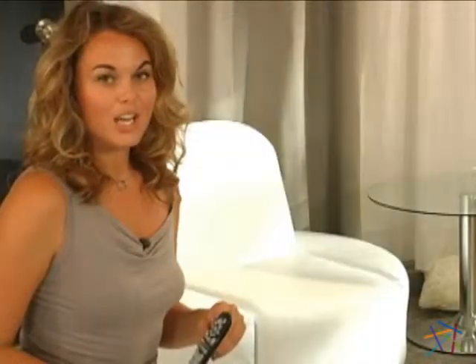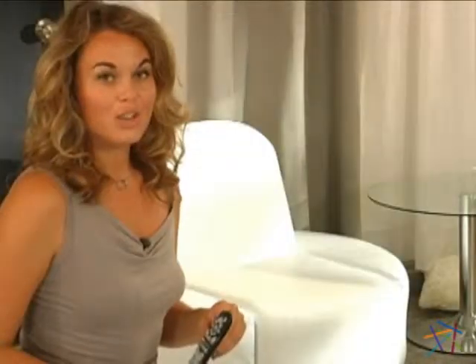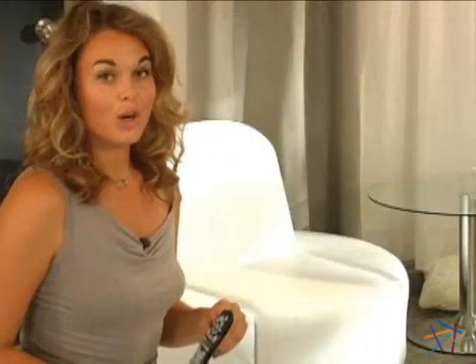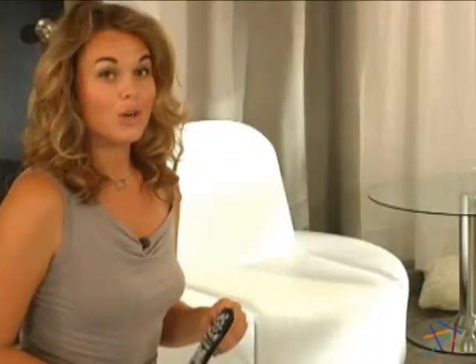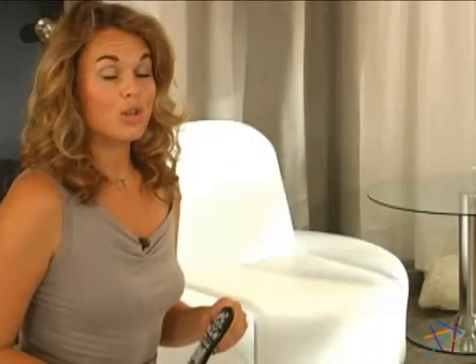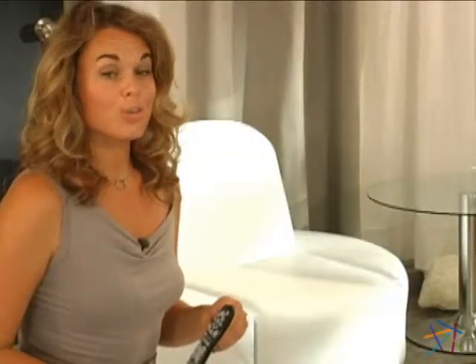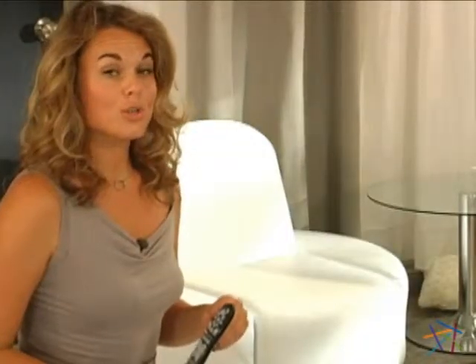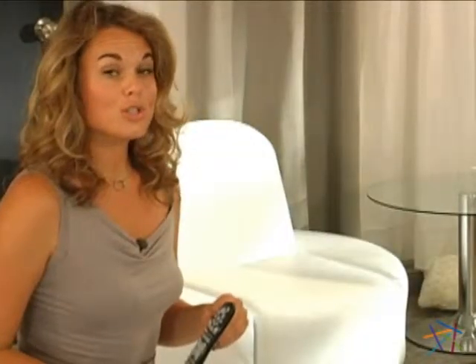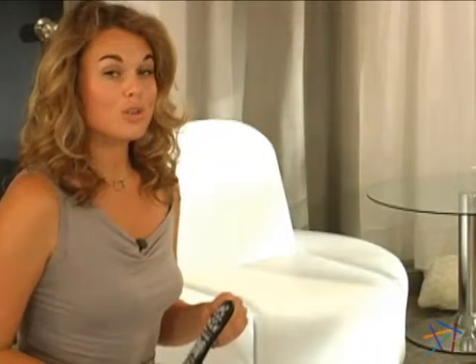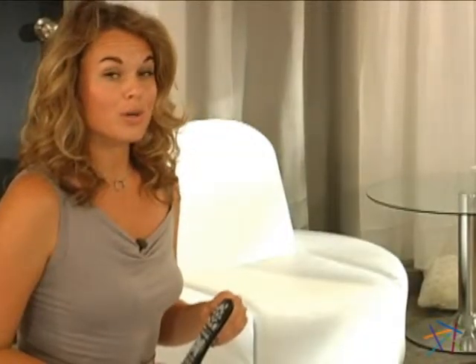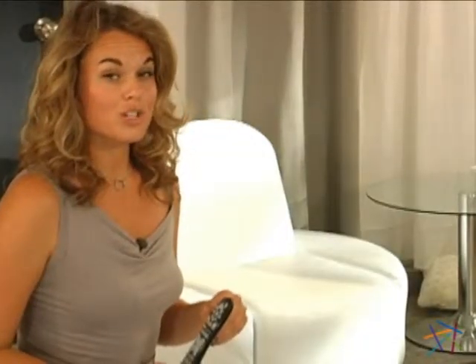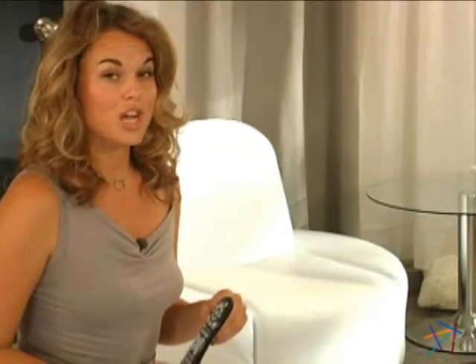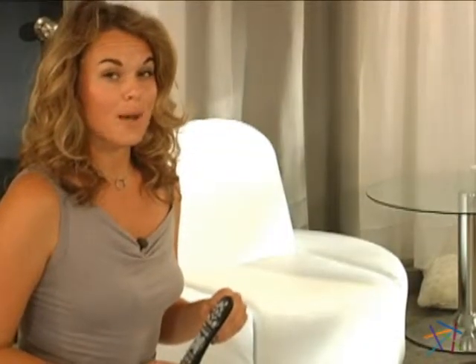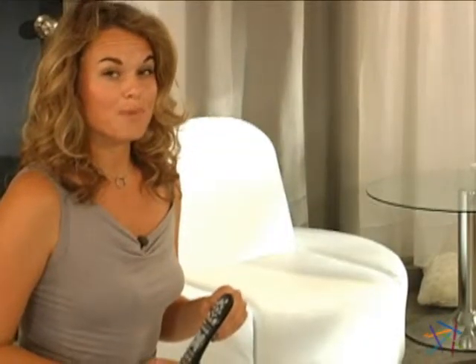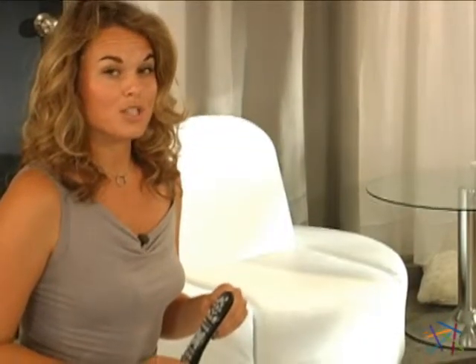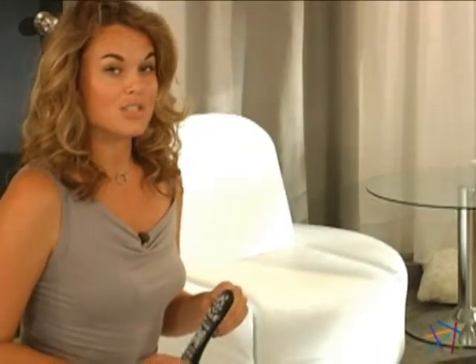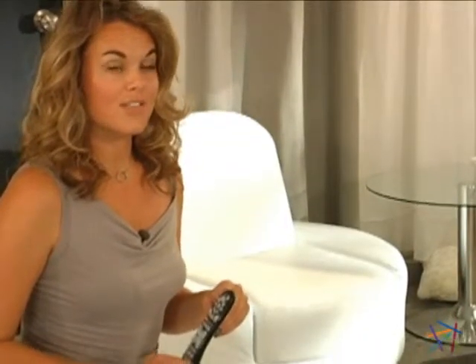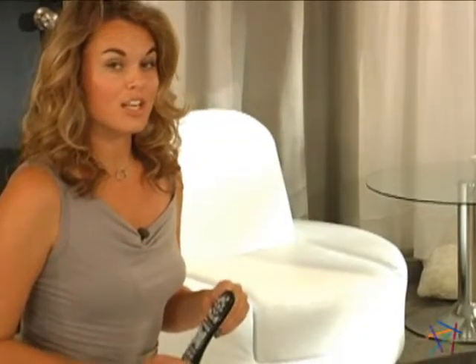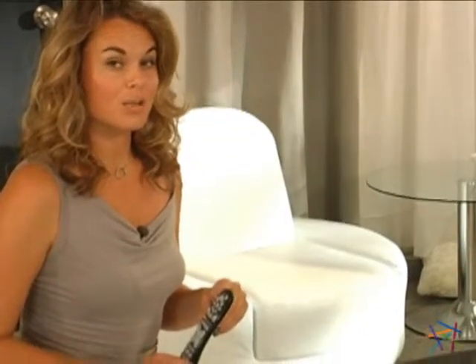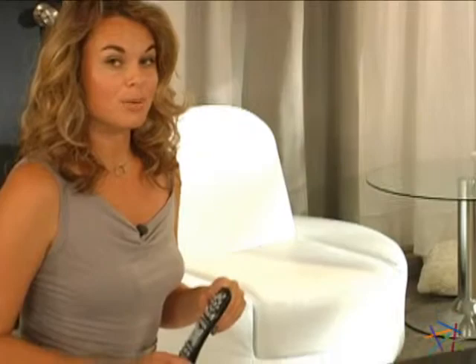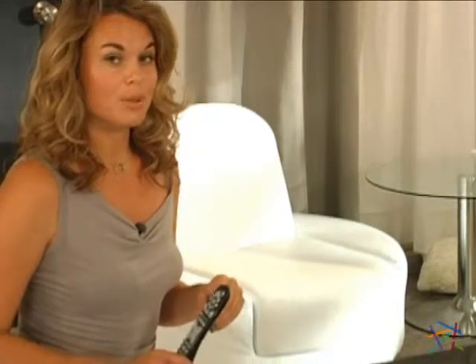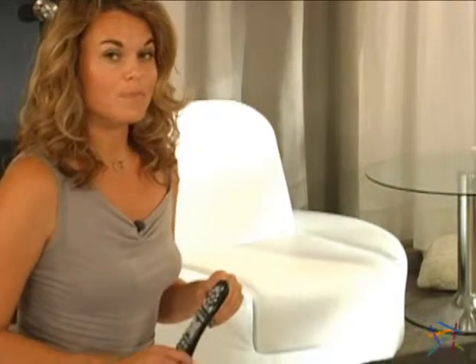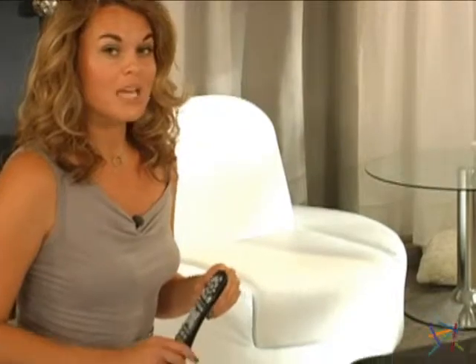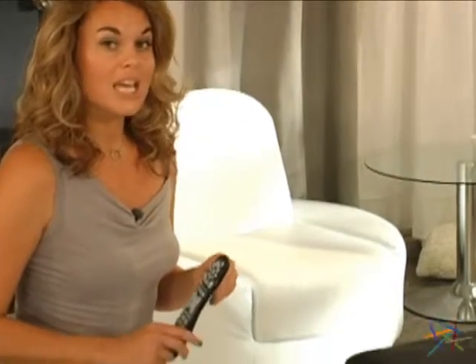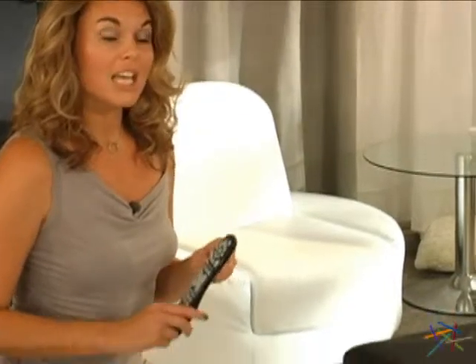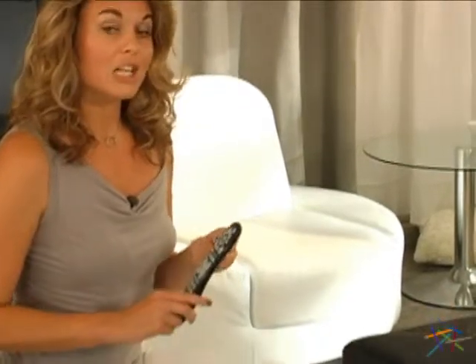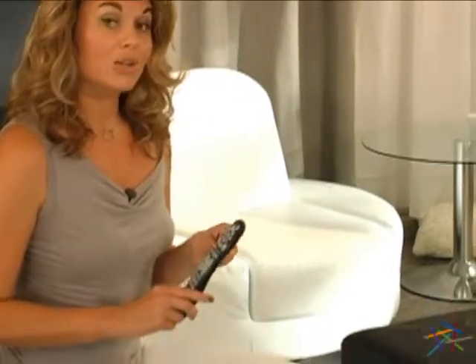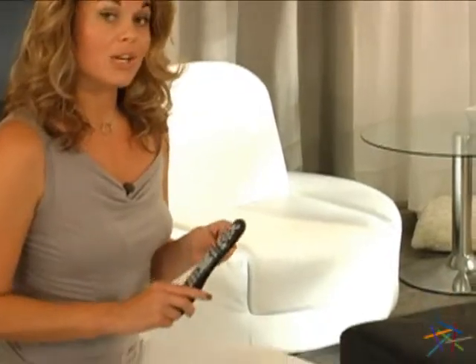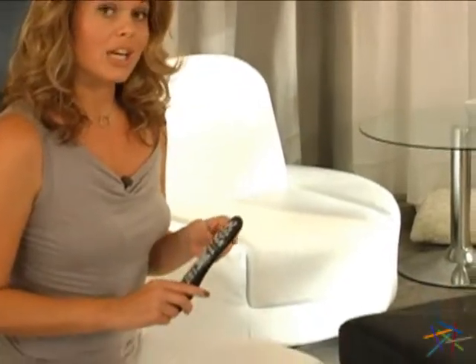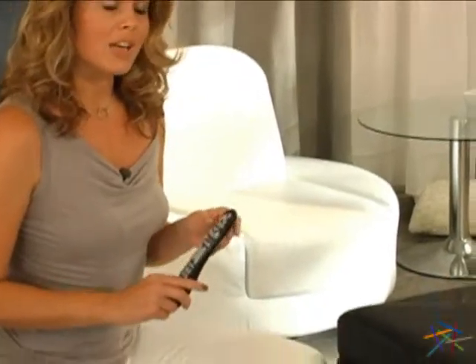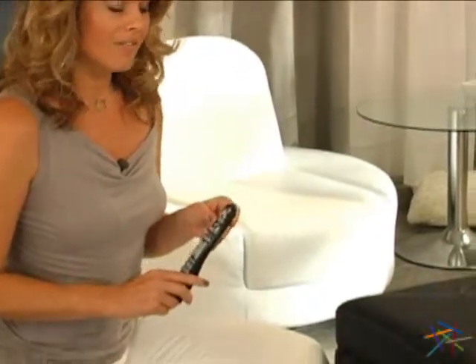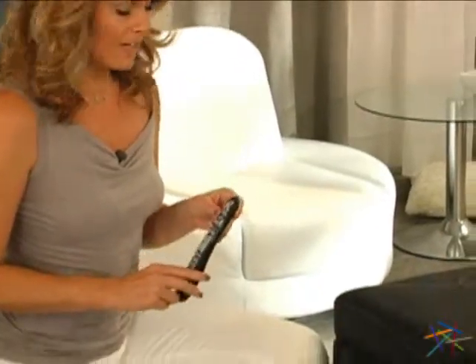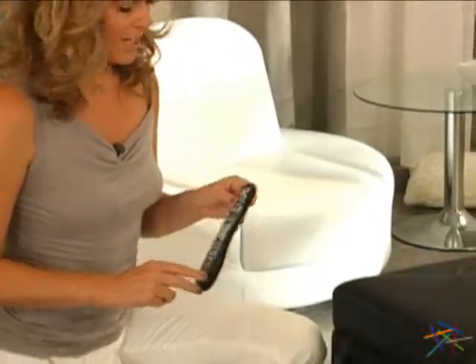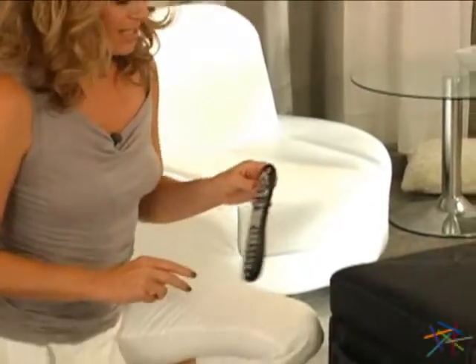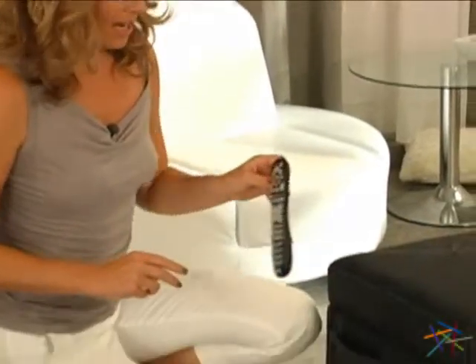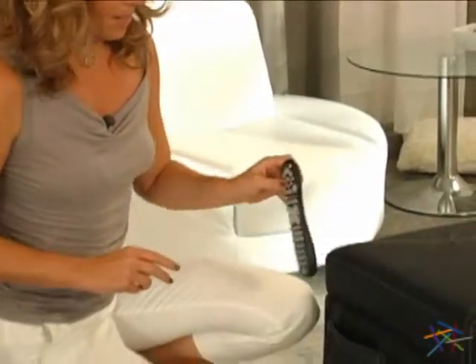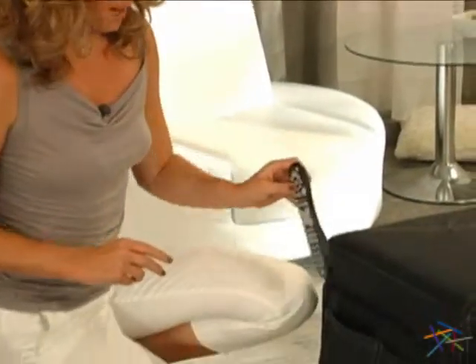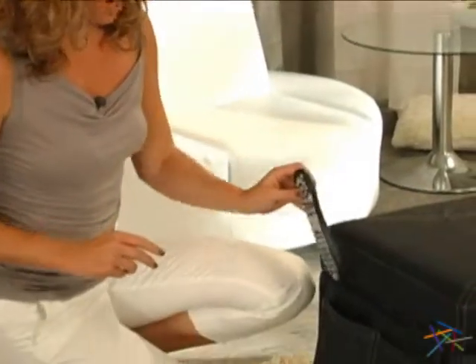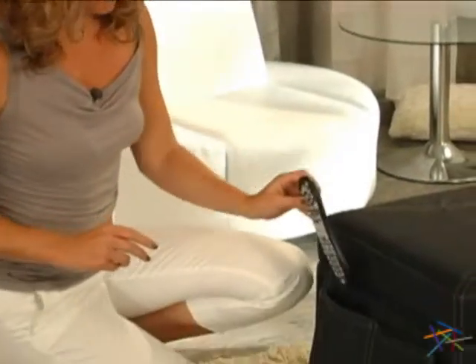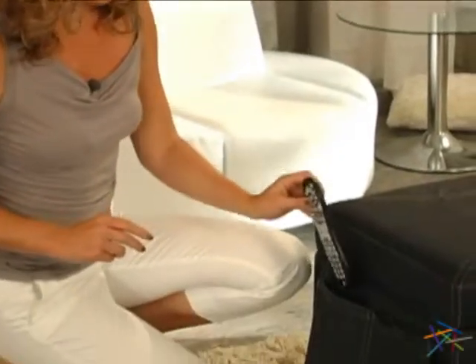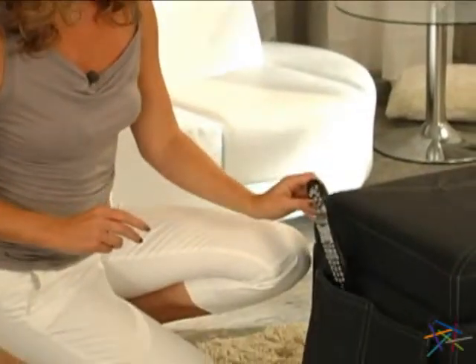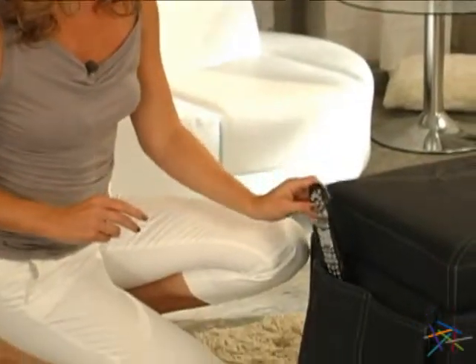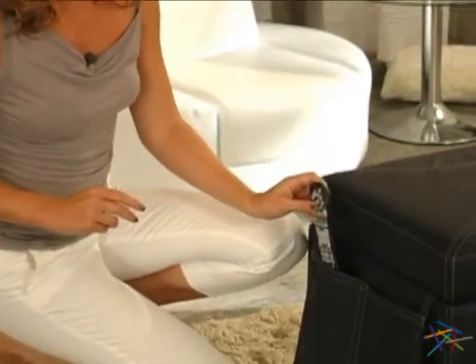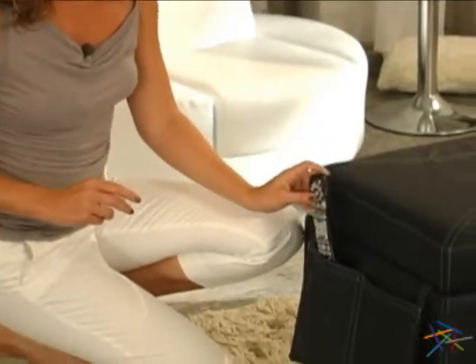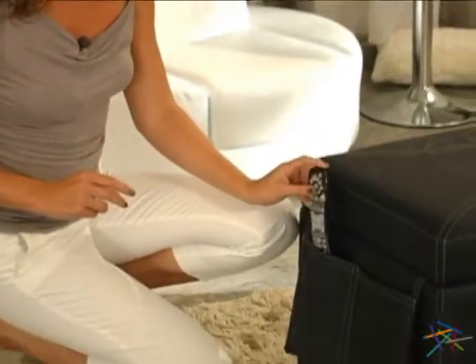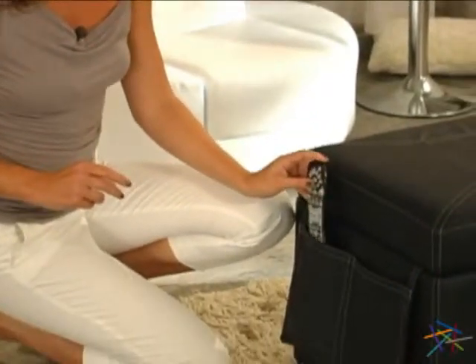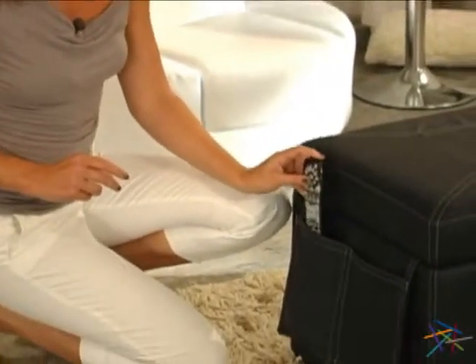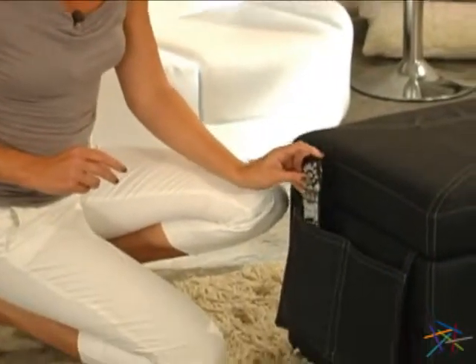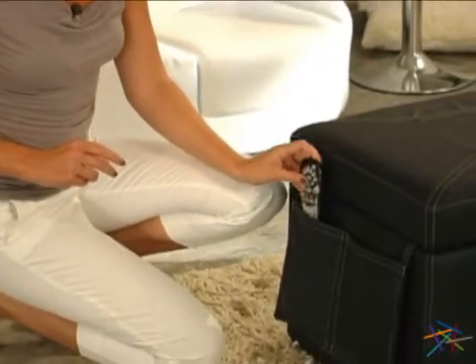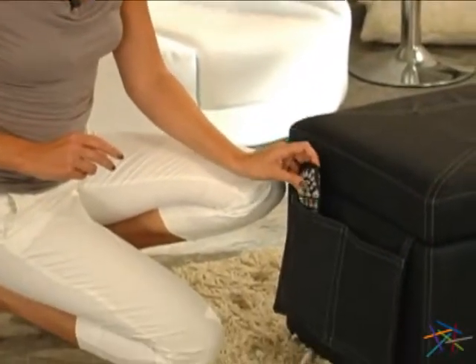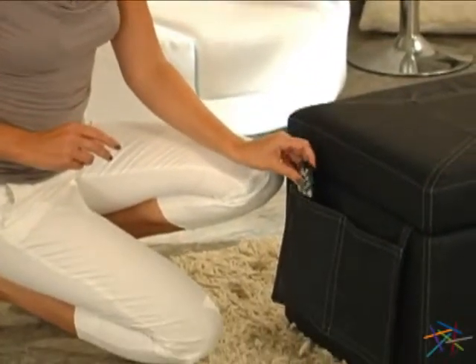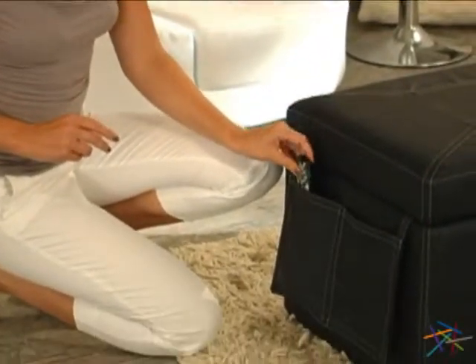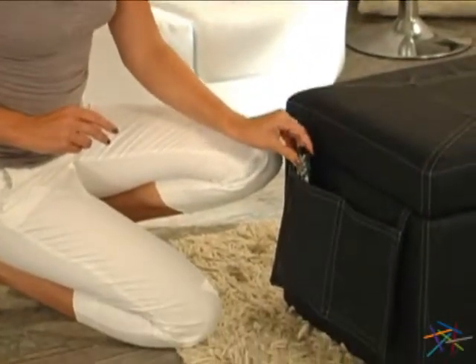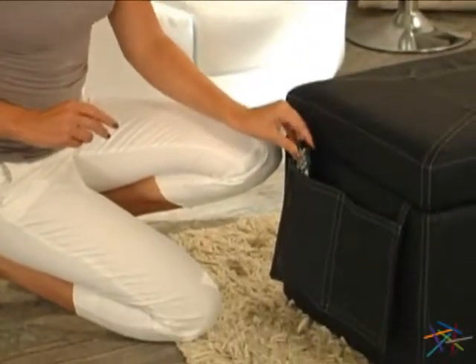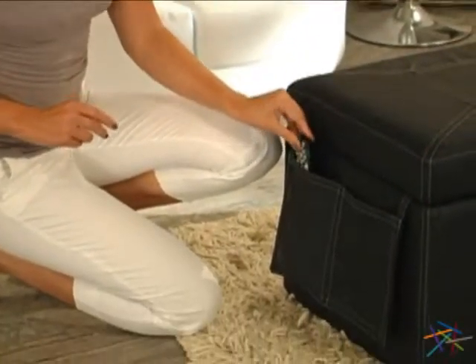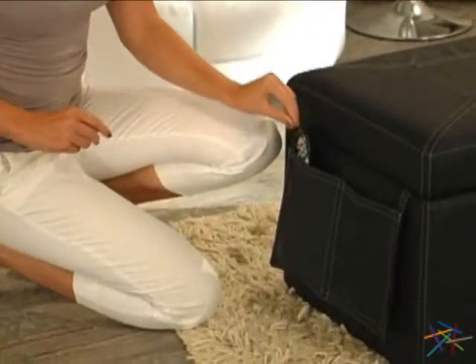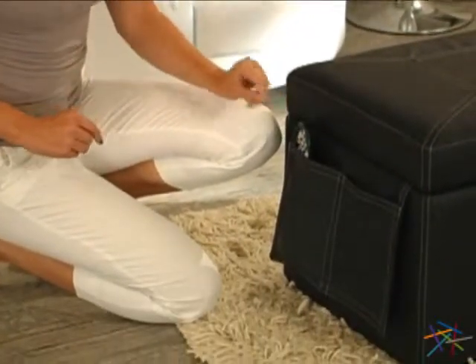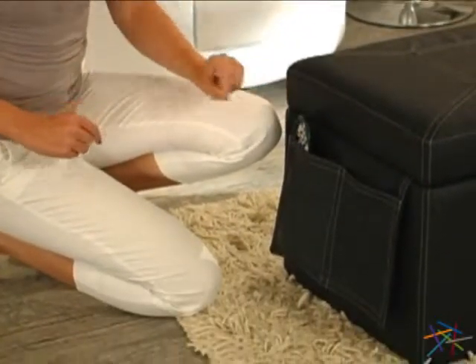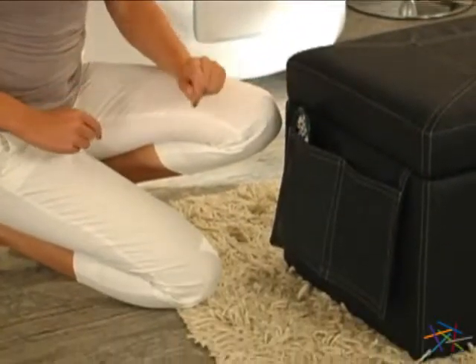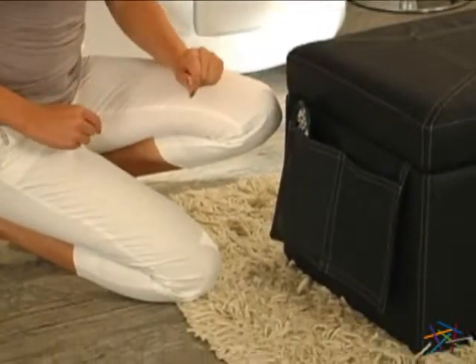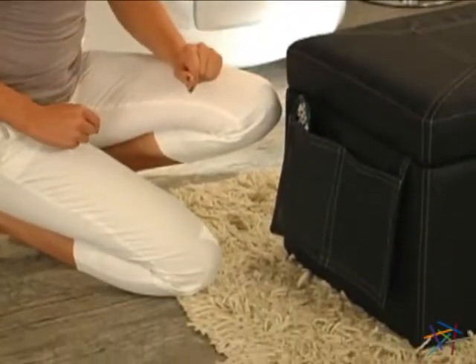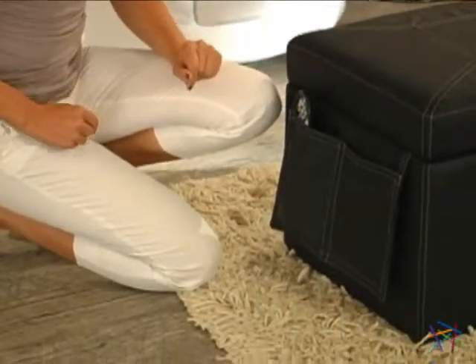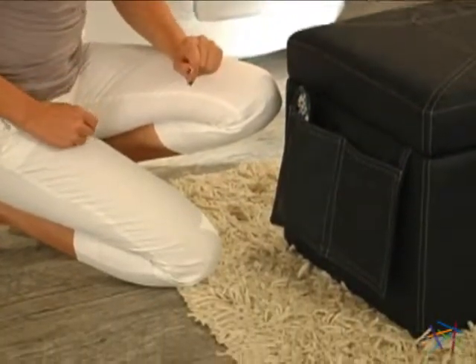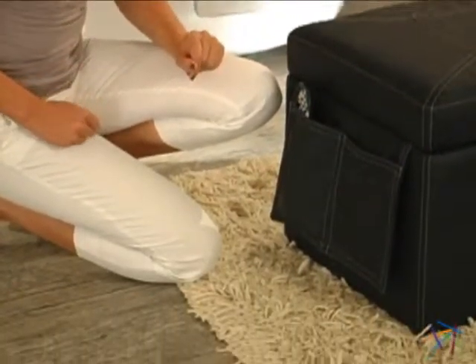There are numerous storage options available, including a convenient side pocket for keeping your remote controls close at hand.